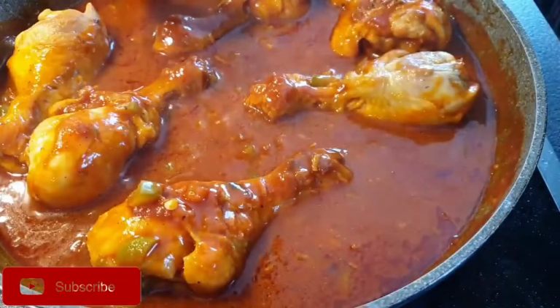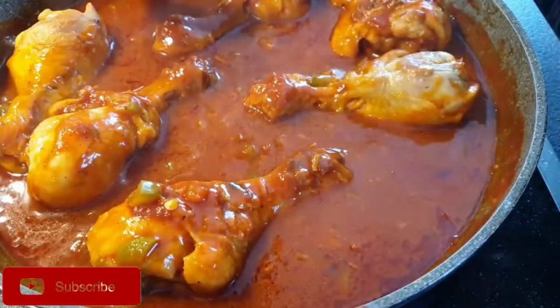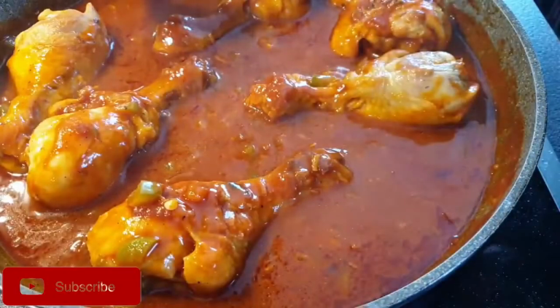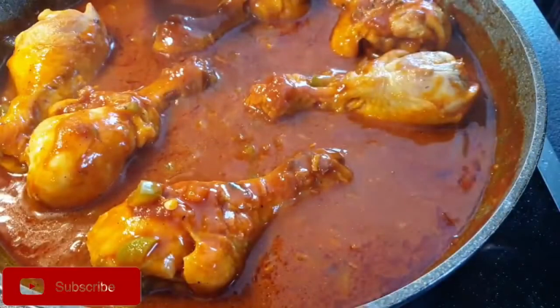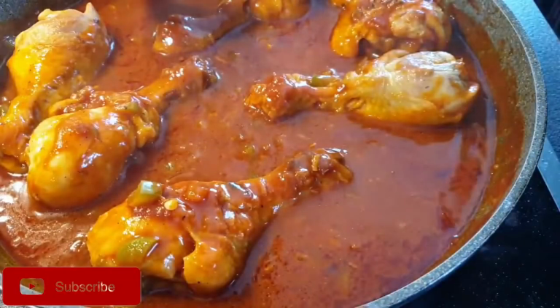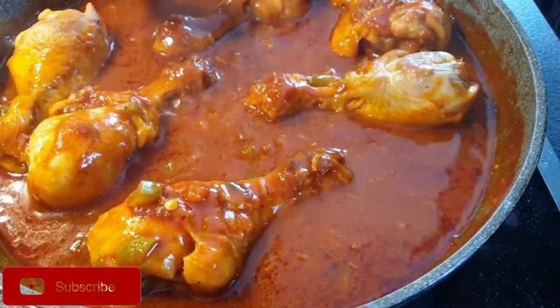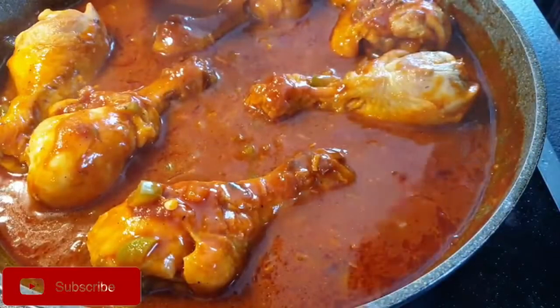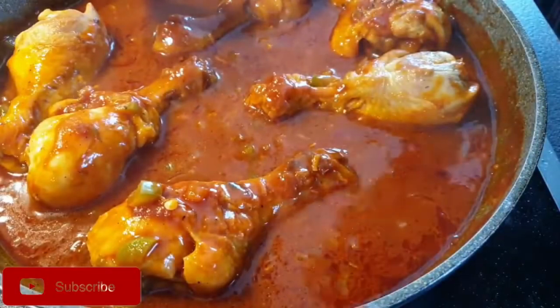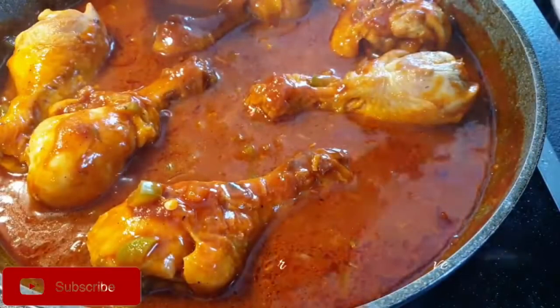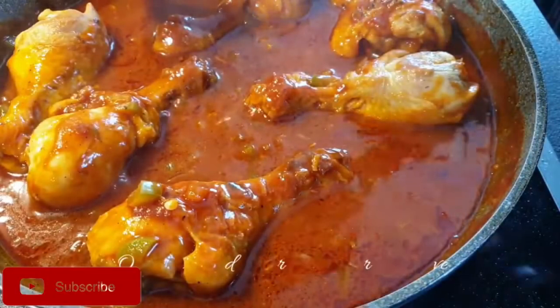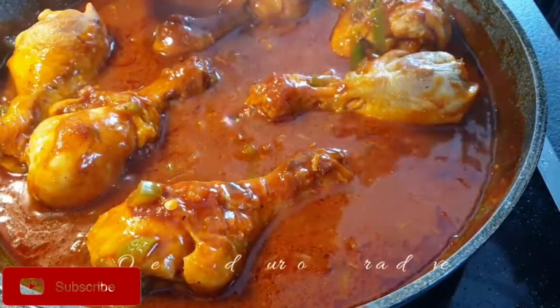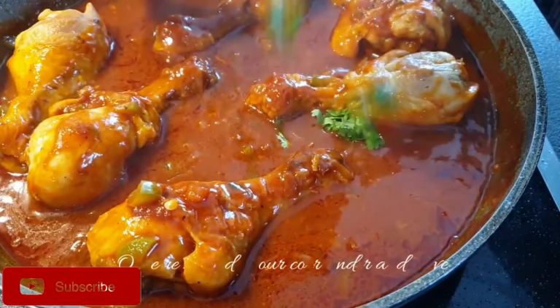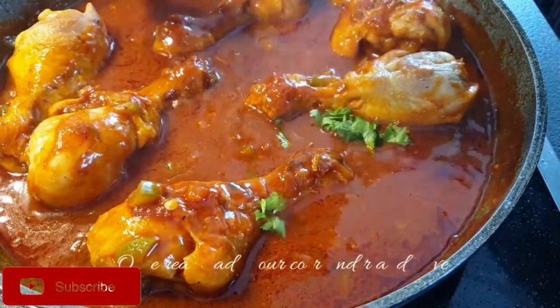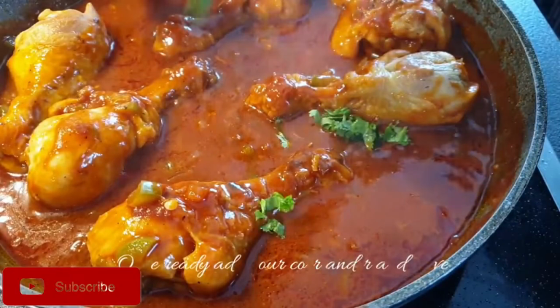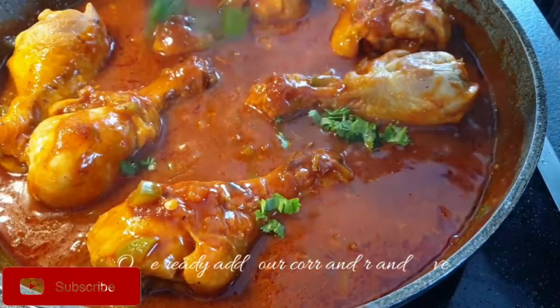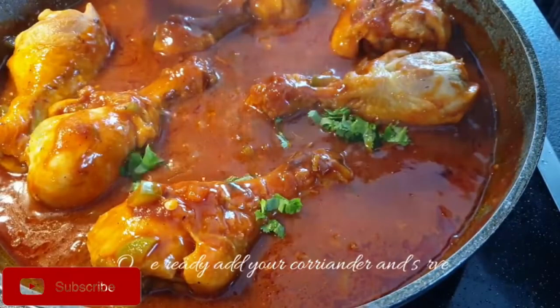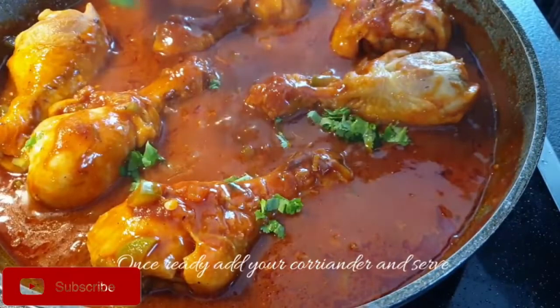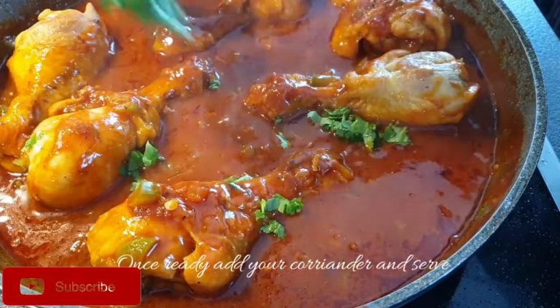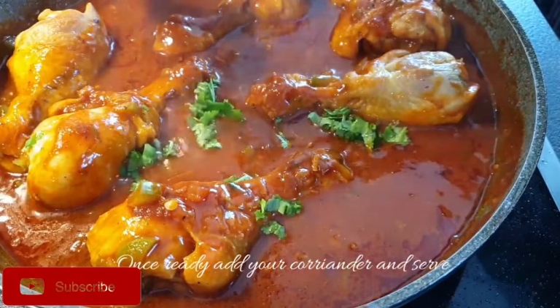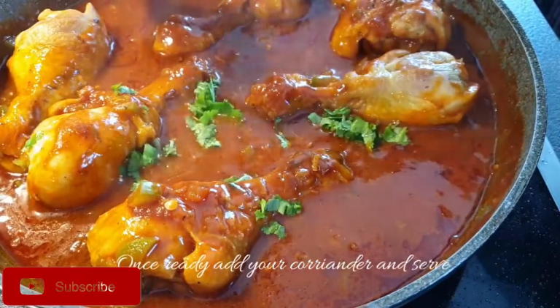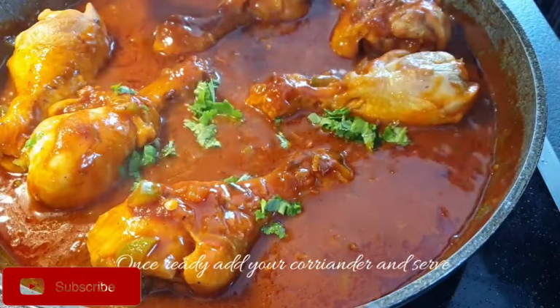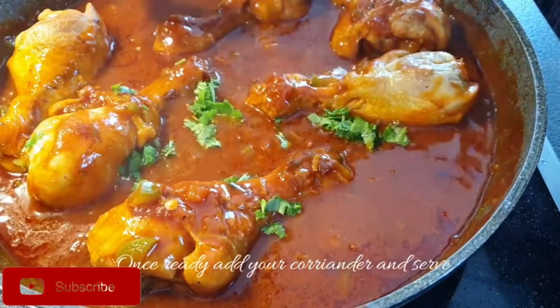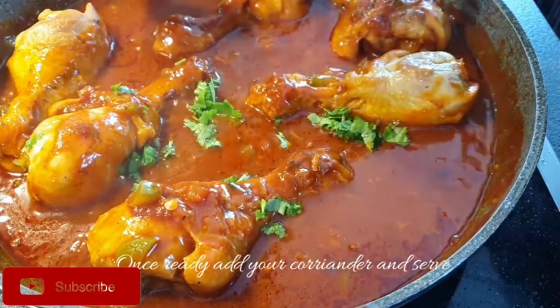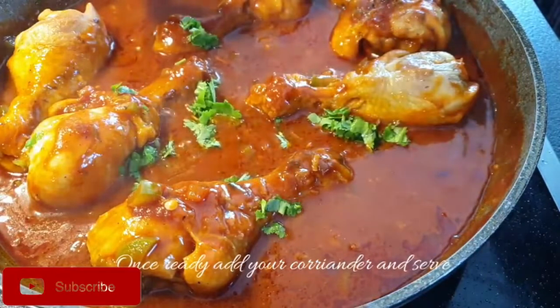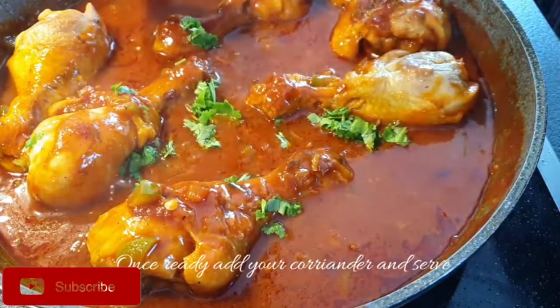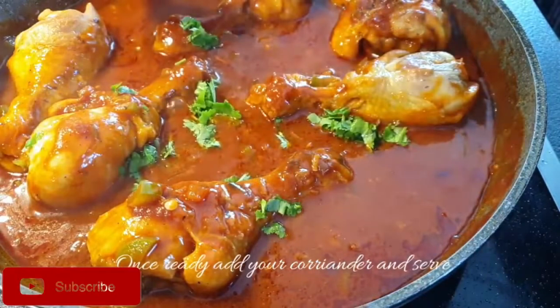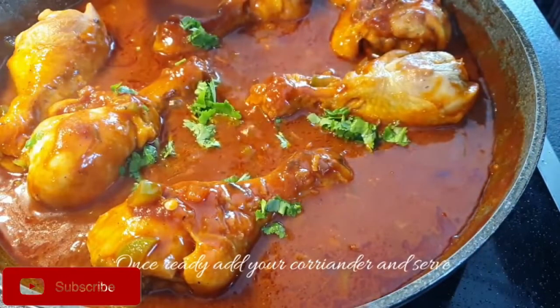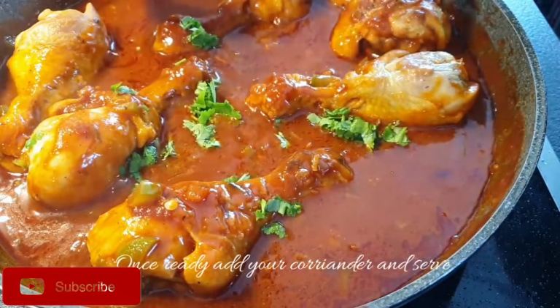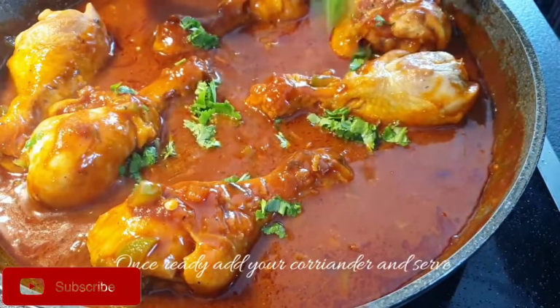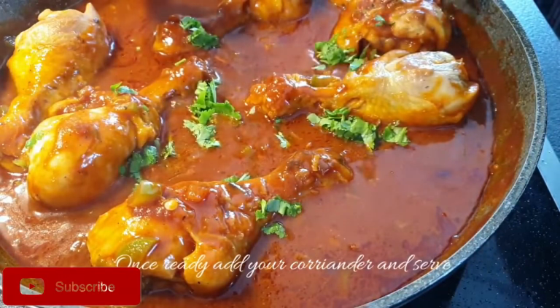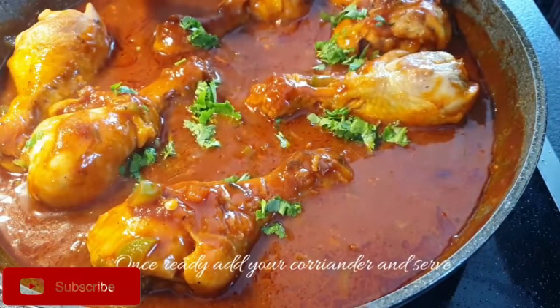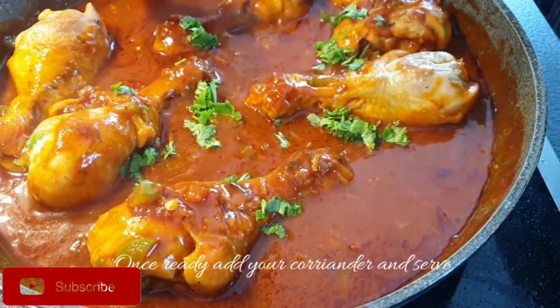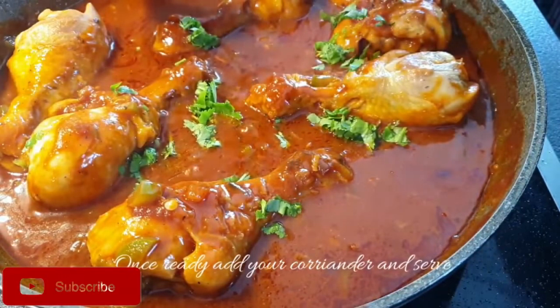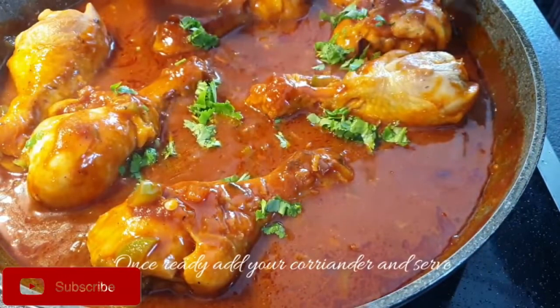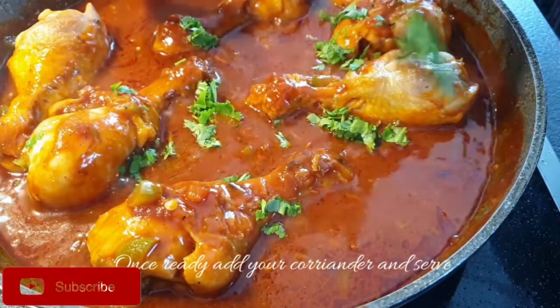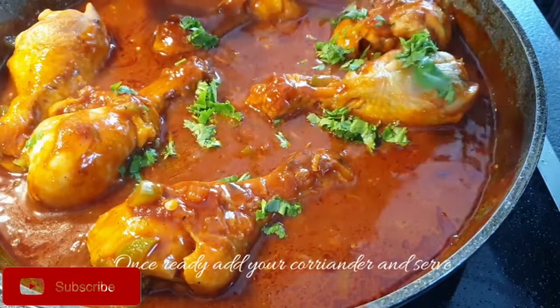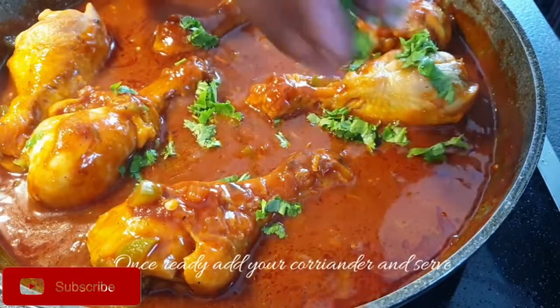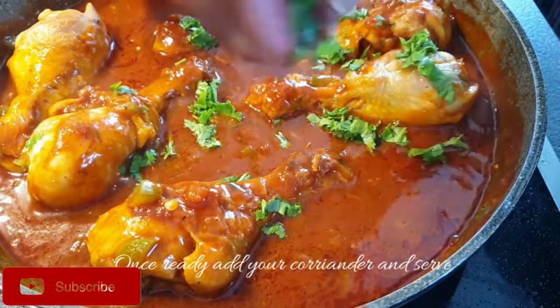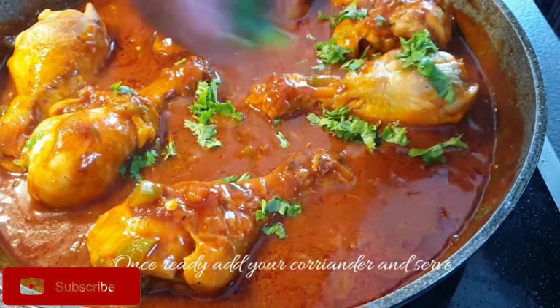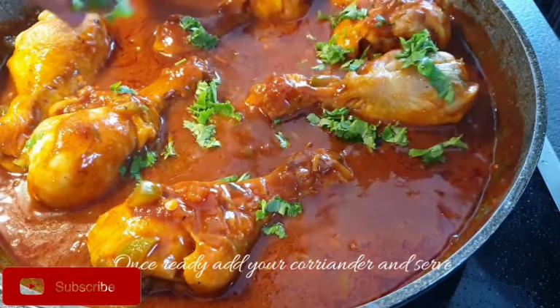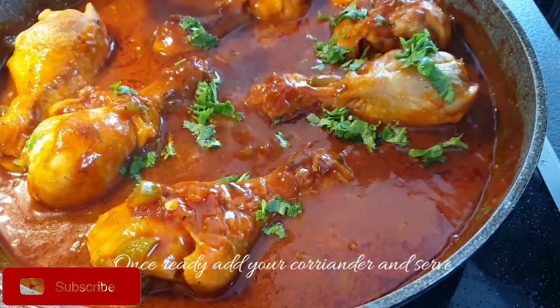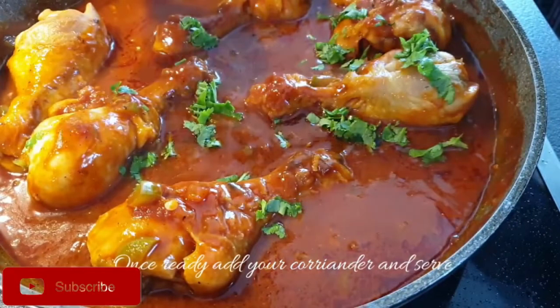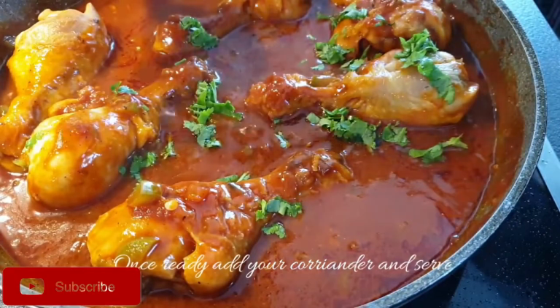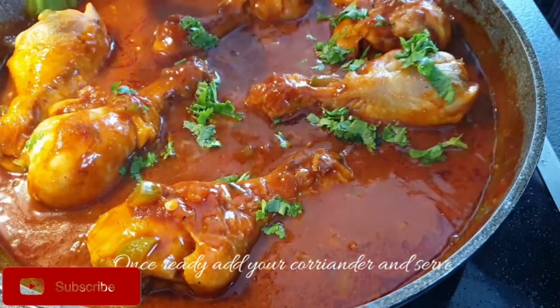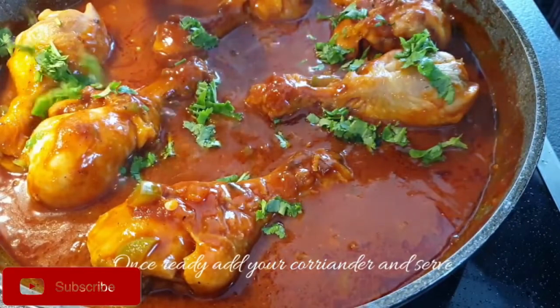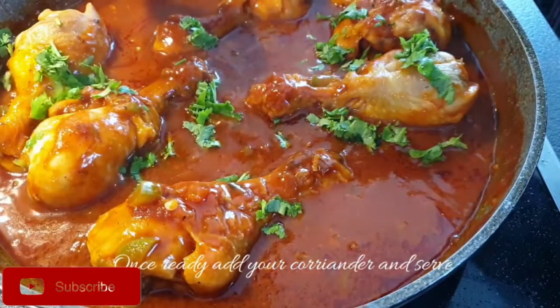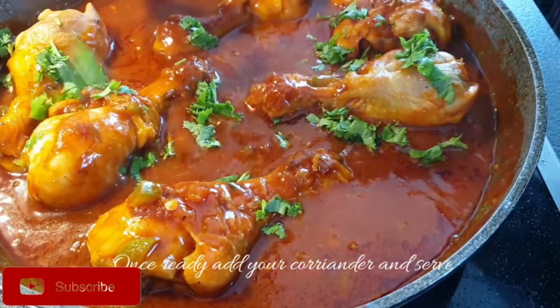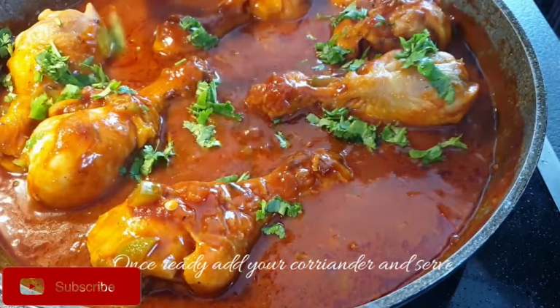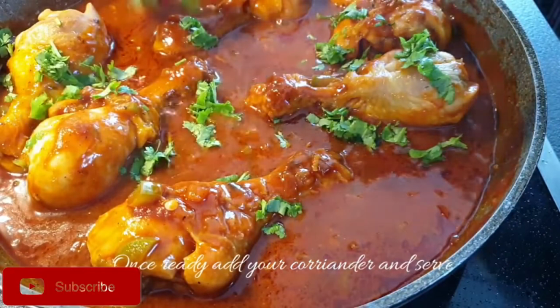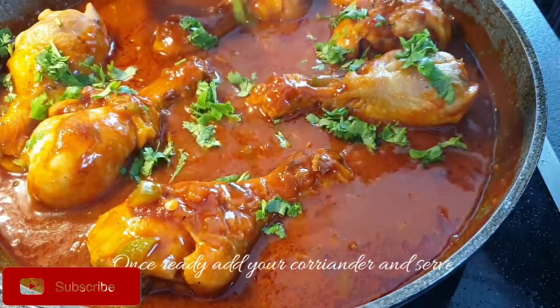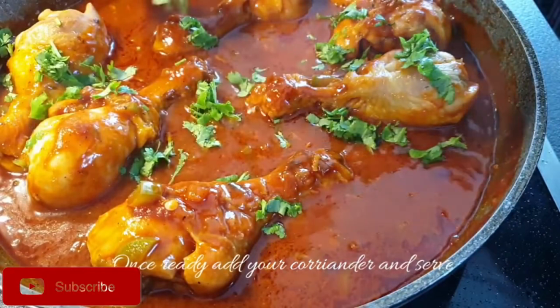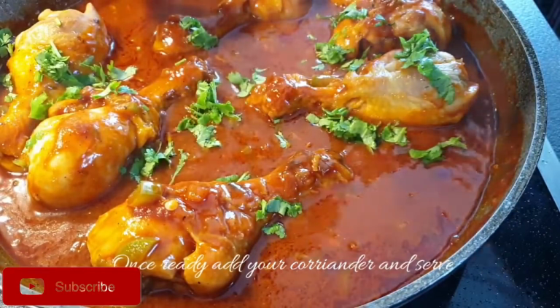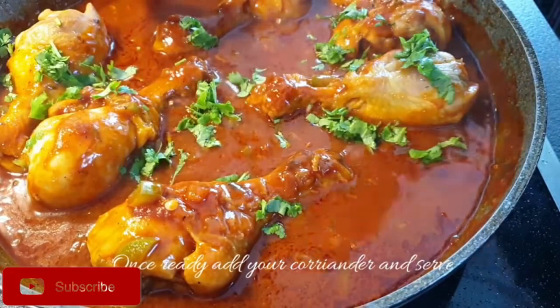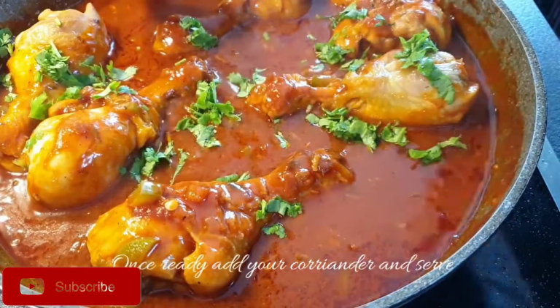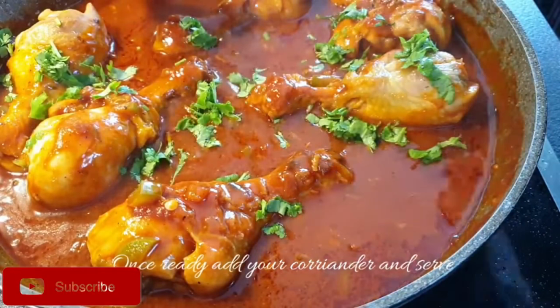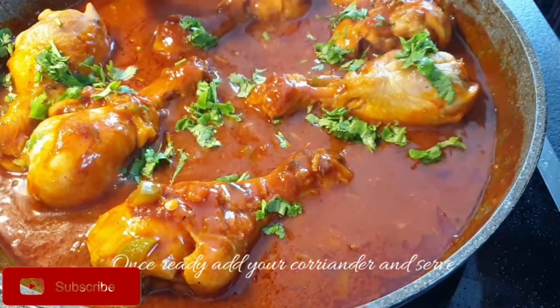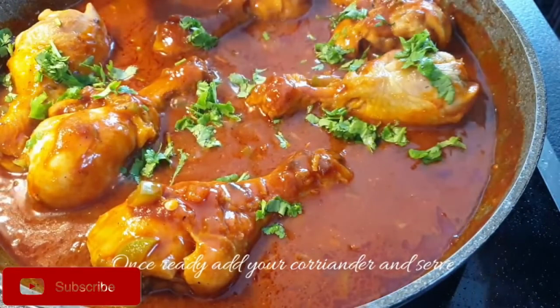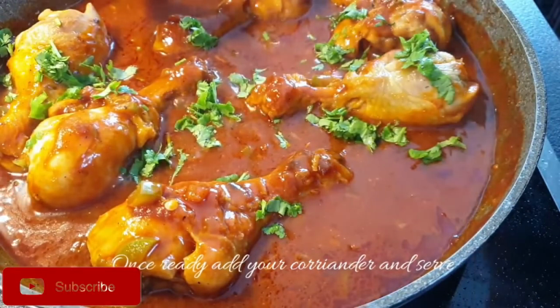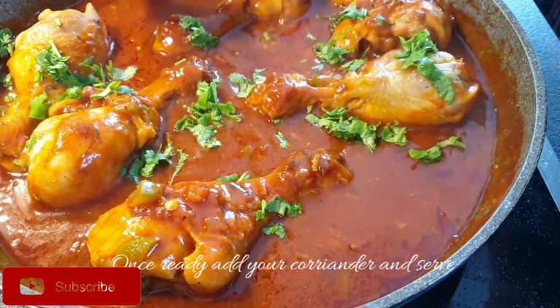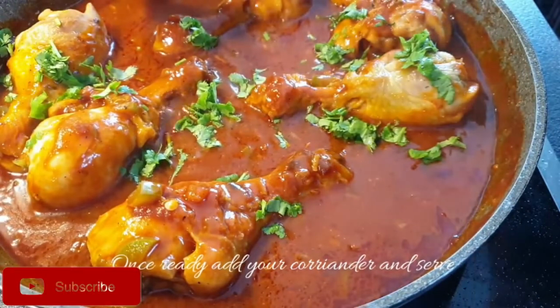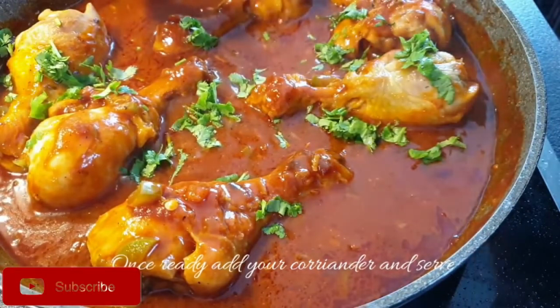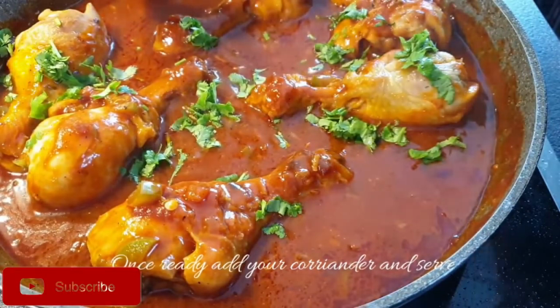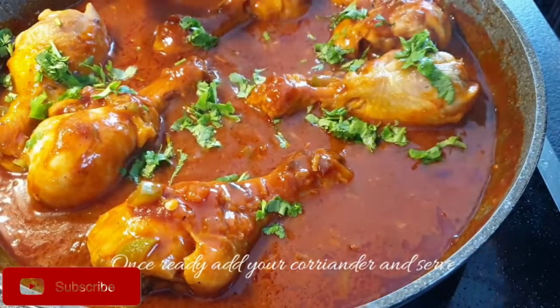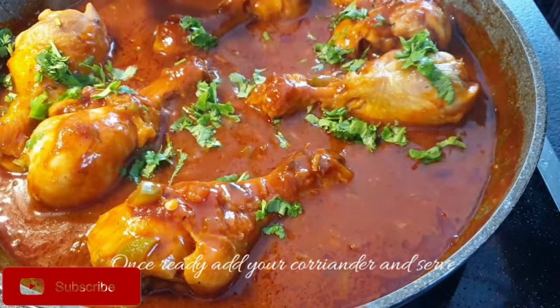Now the chicken is well cooked. Finally, add your coriander leaves and it's ready to serve.